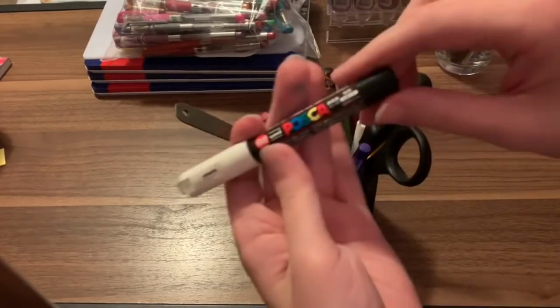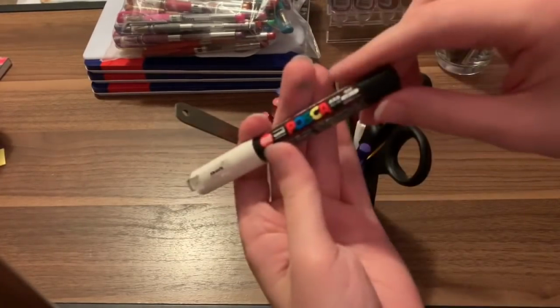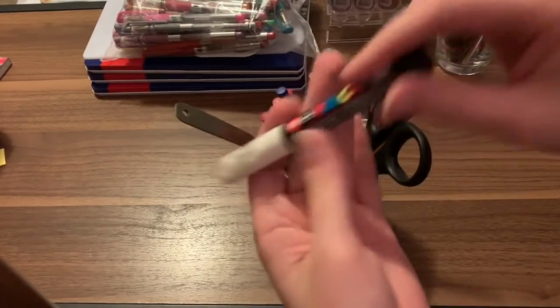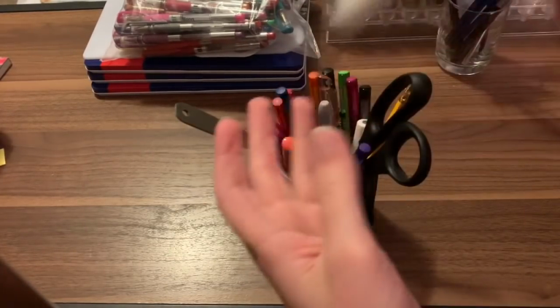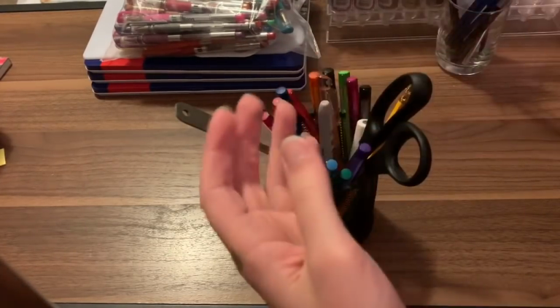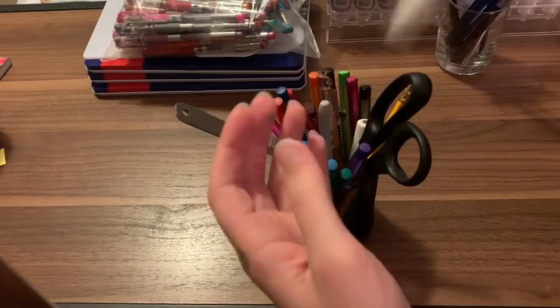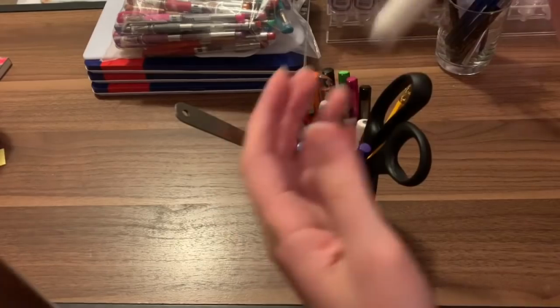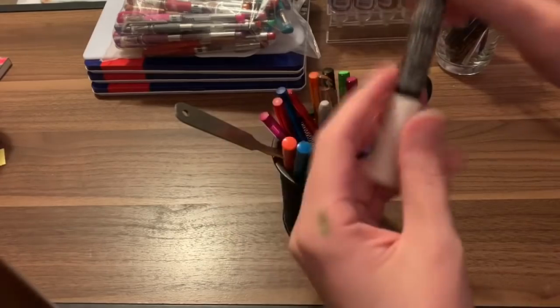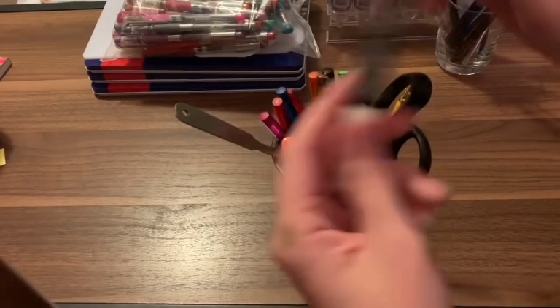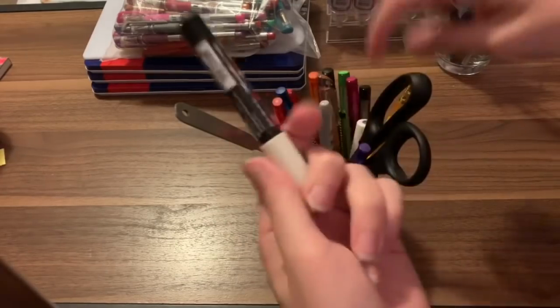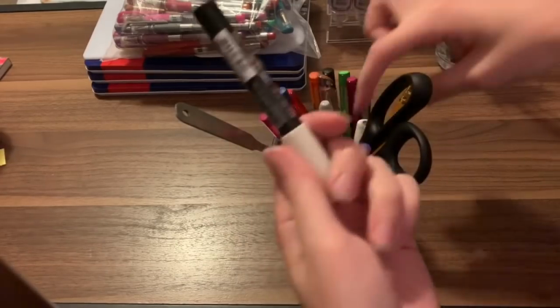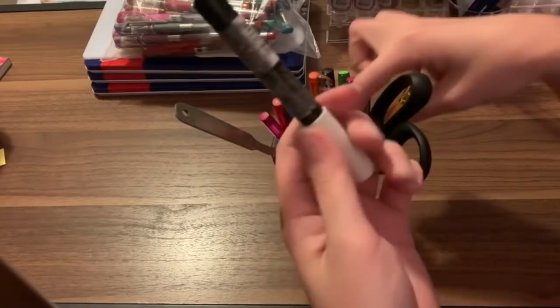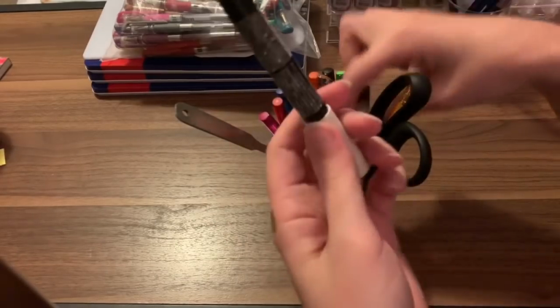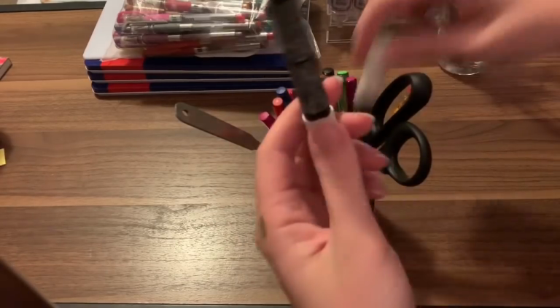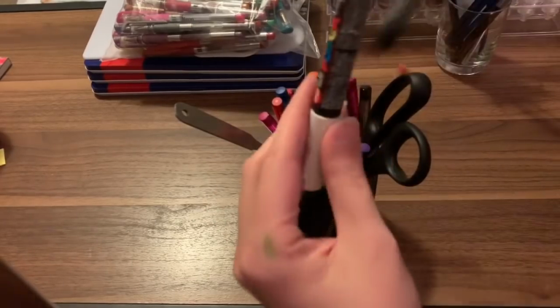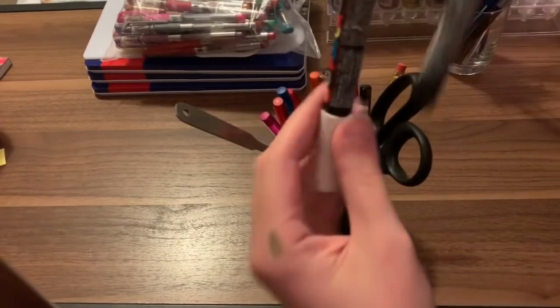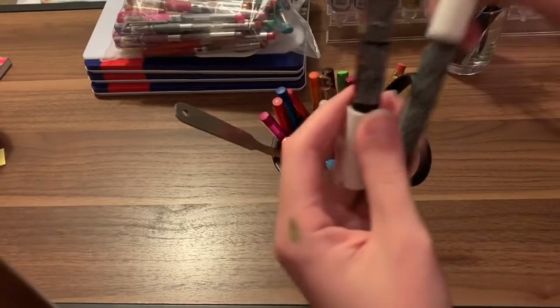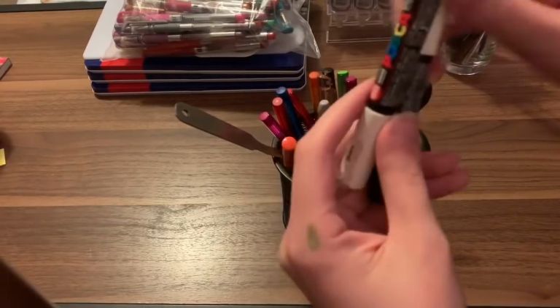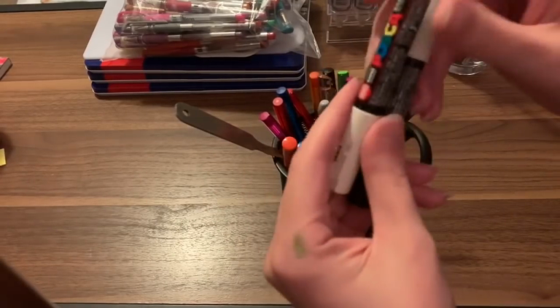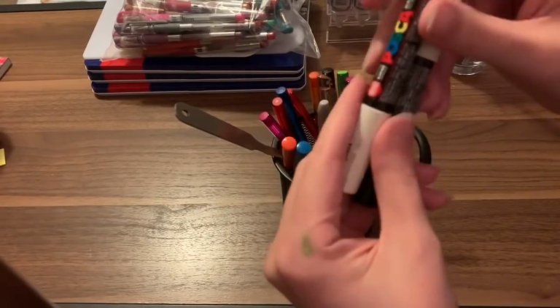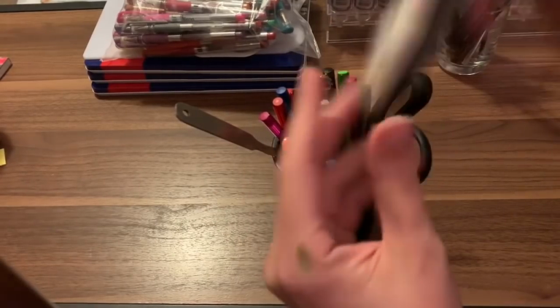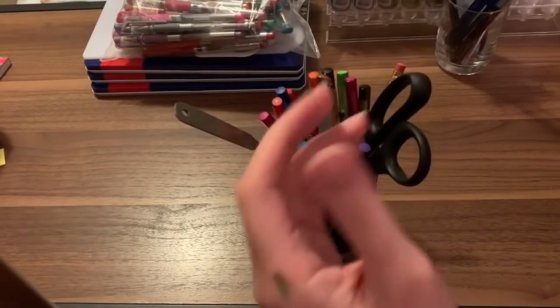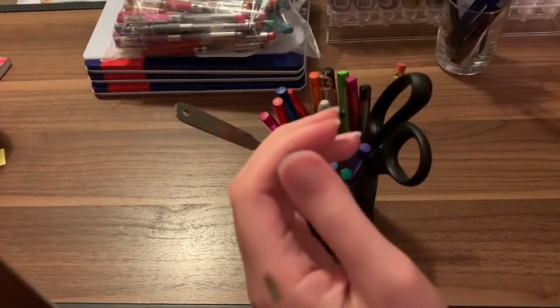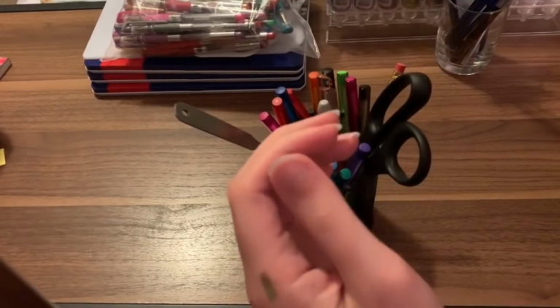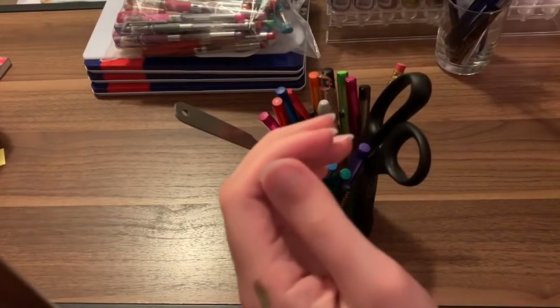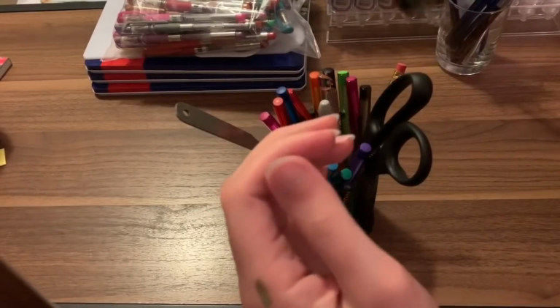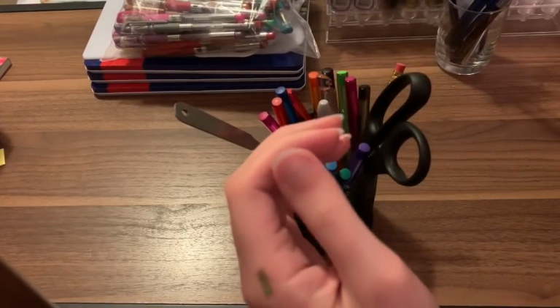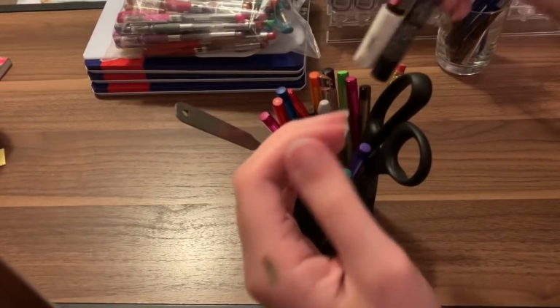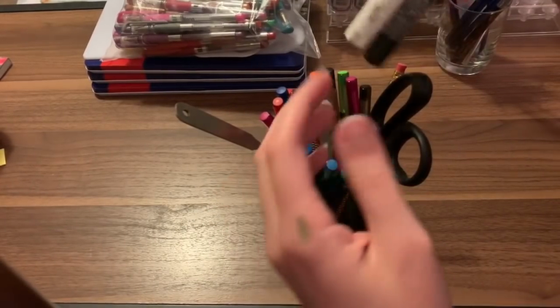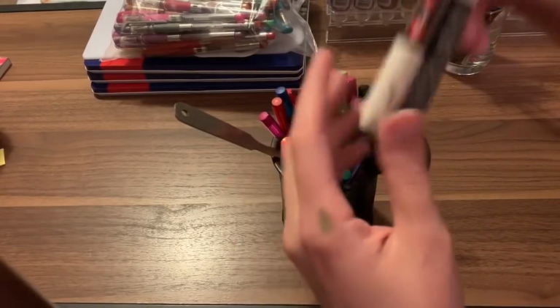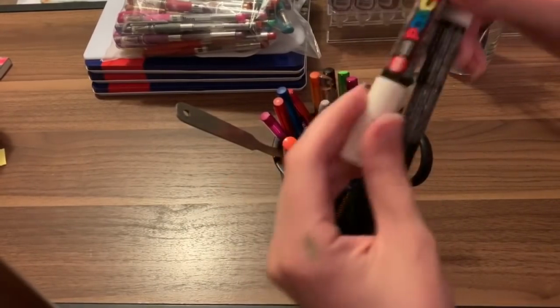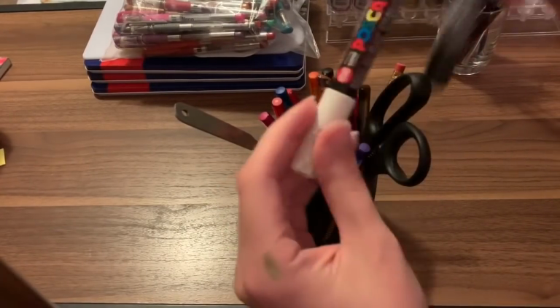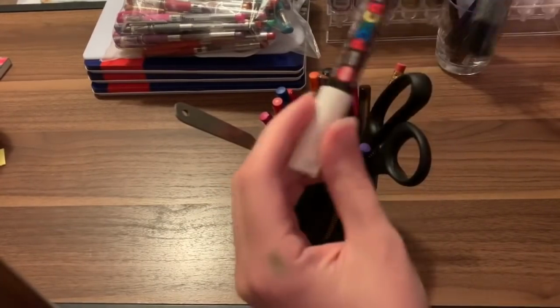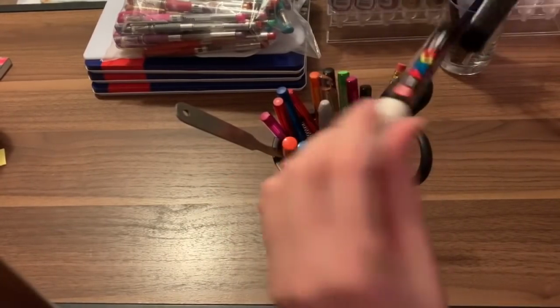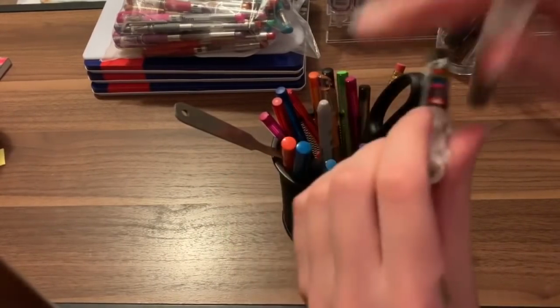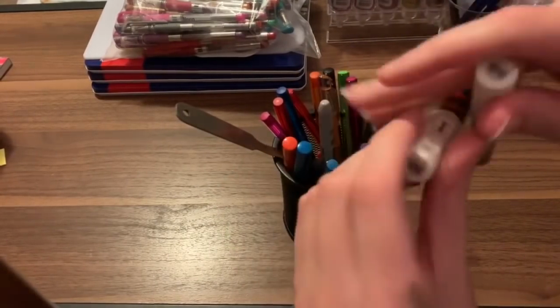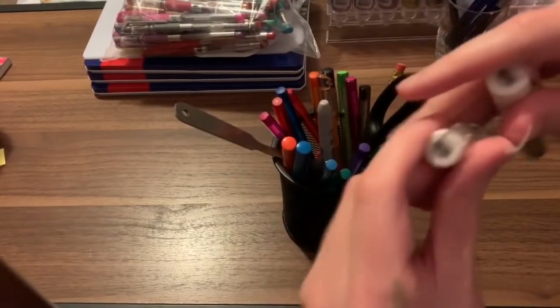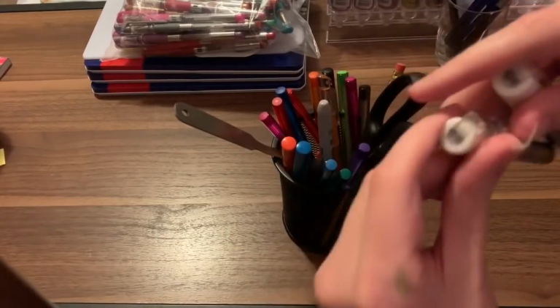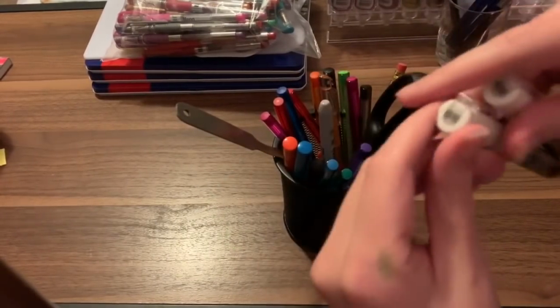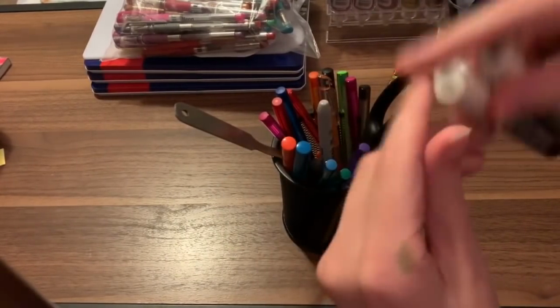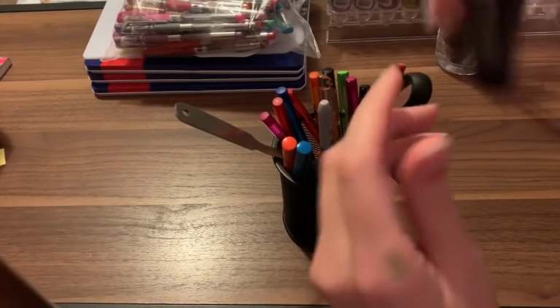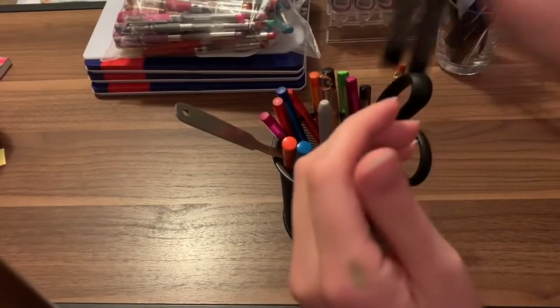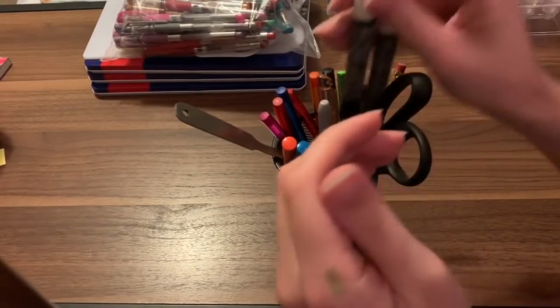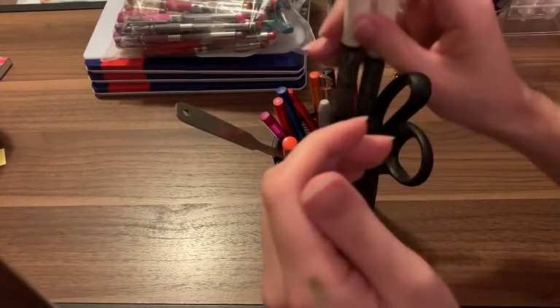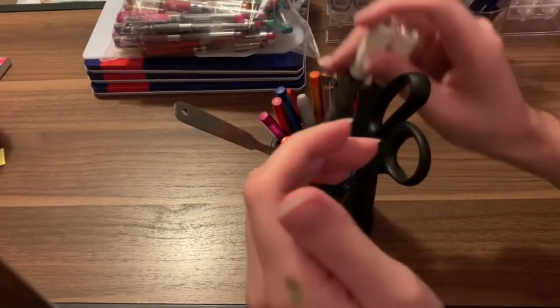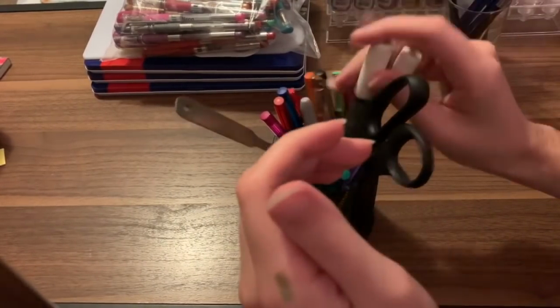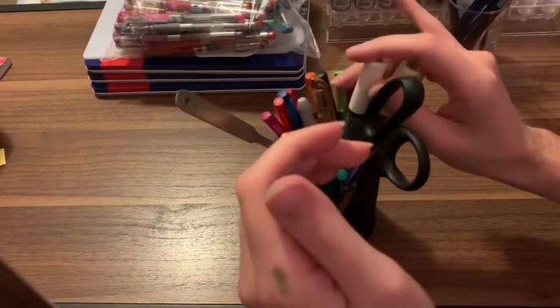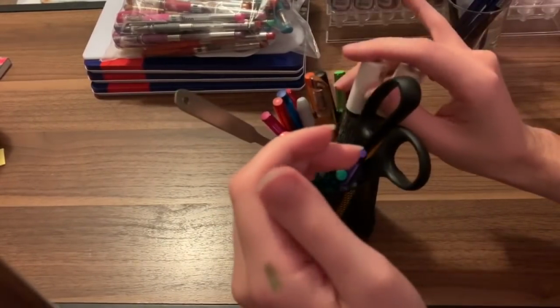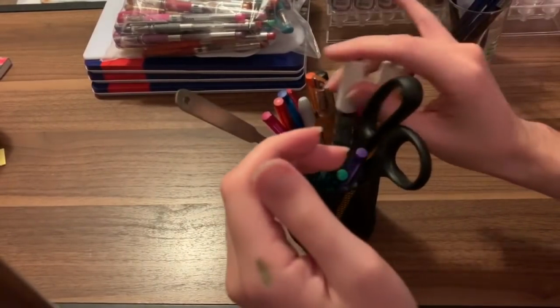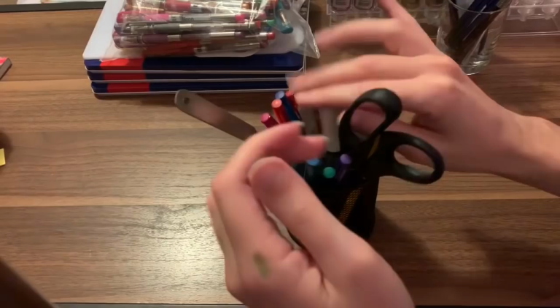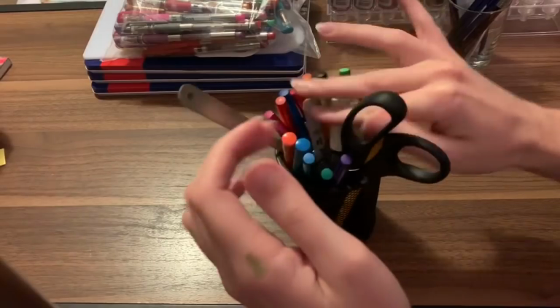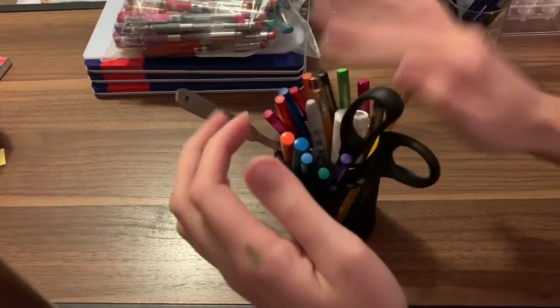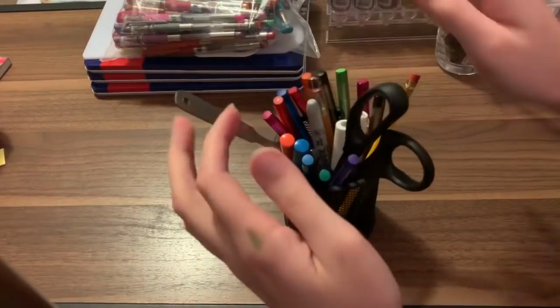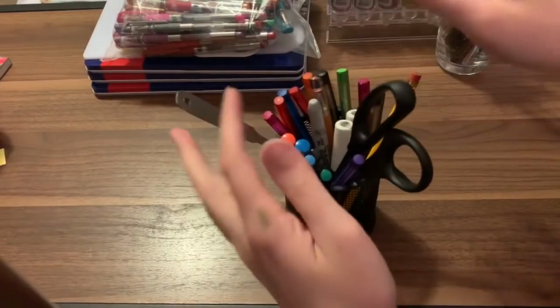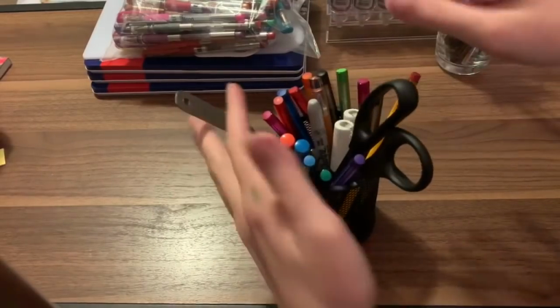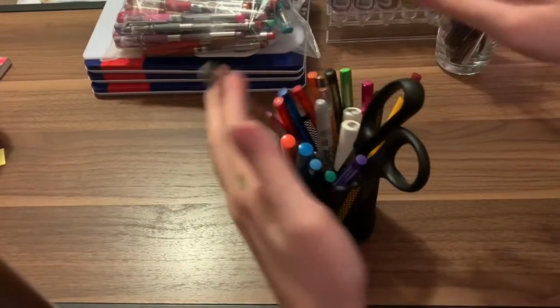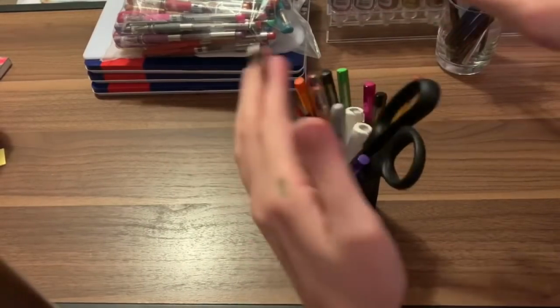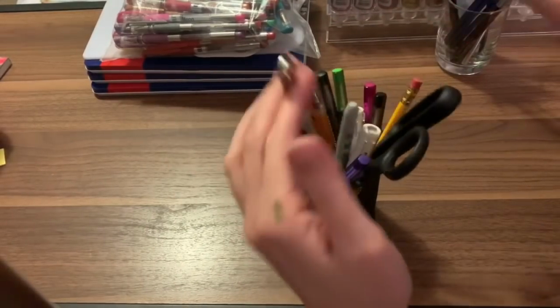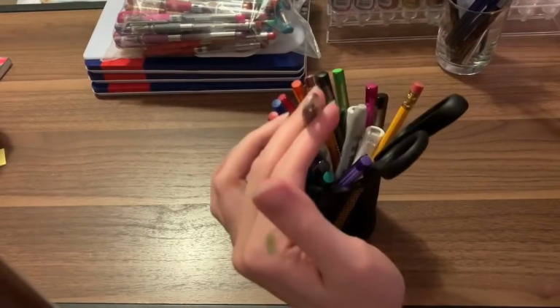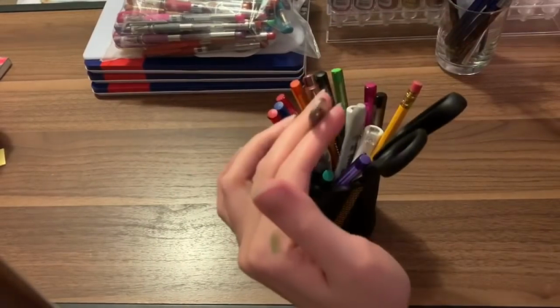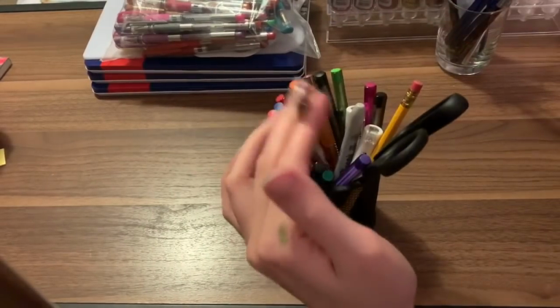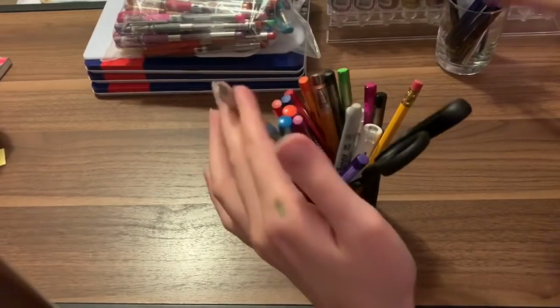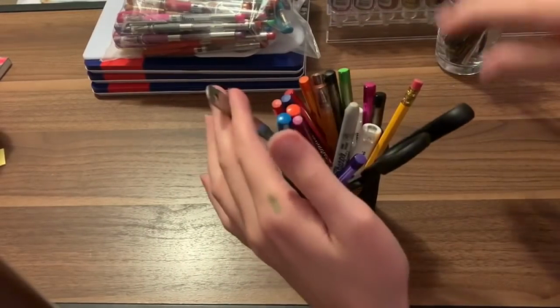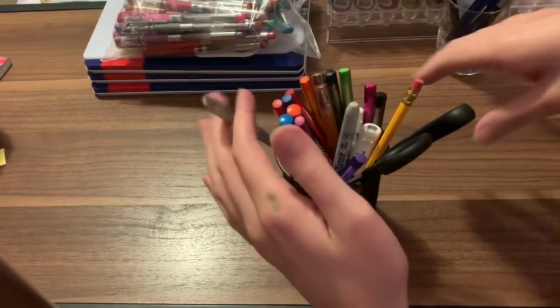My Posca's — I need to get some new ones soon because these are almost gone. And then a letter opener.